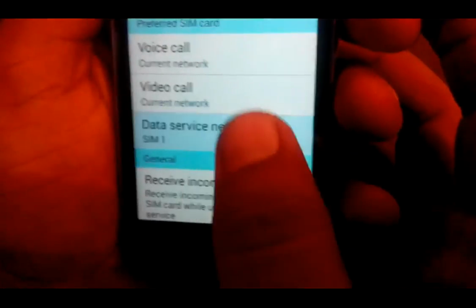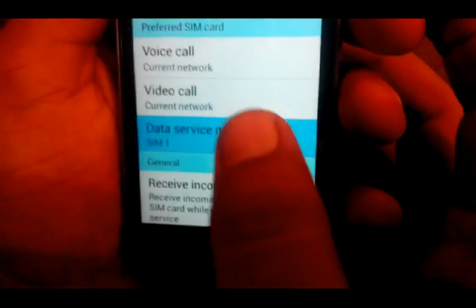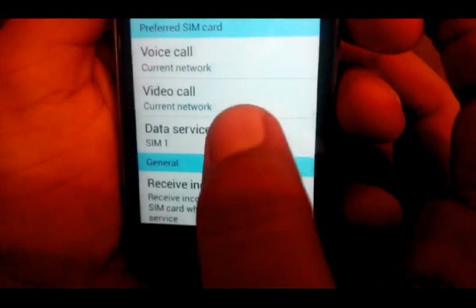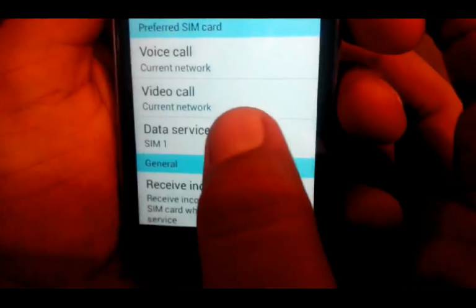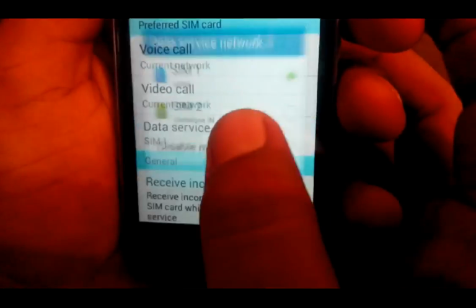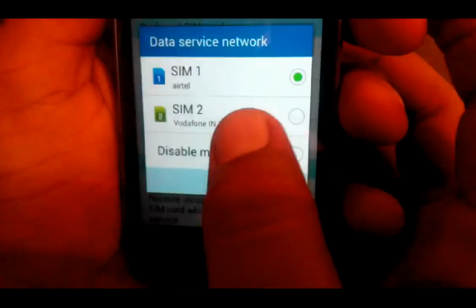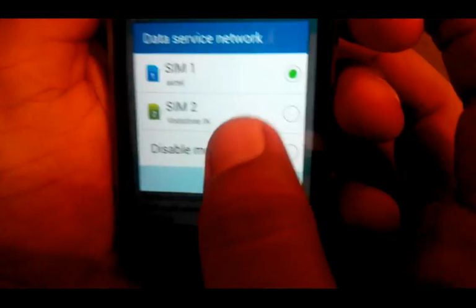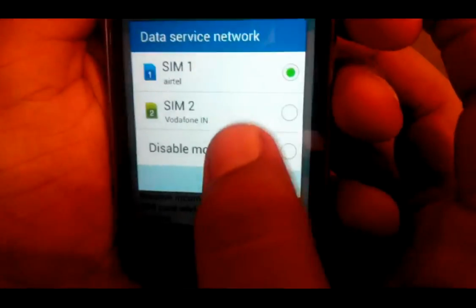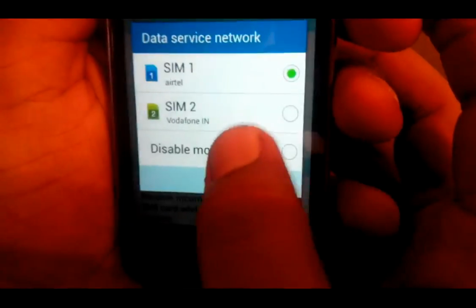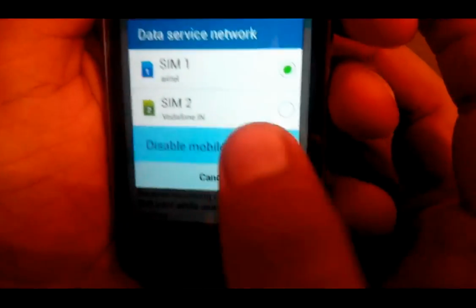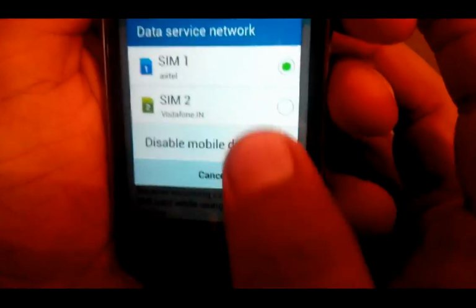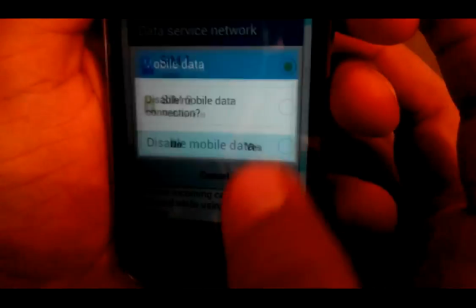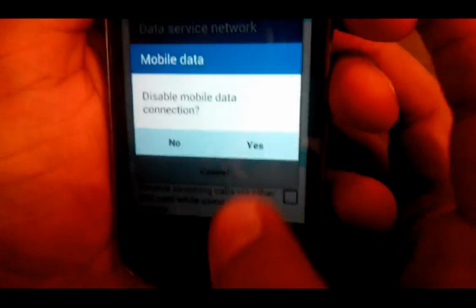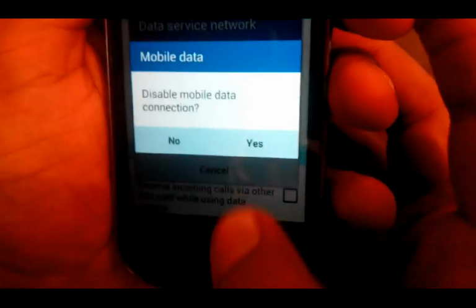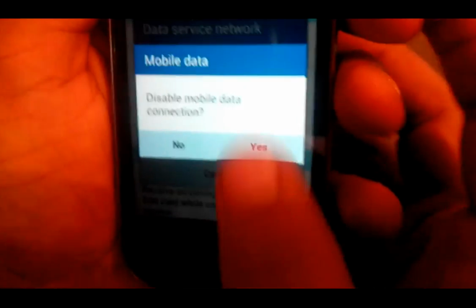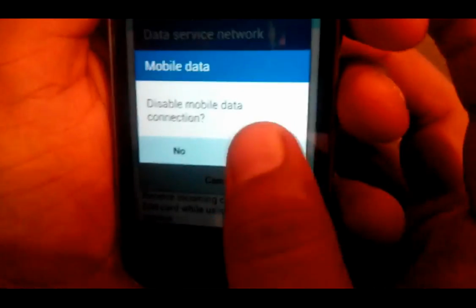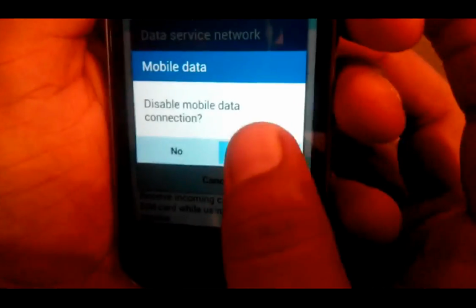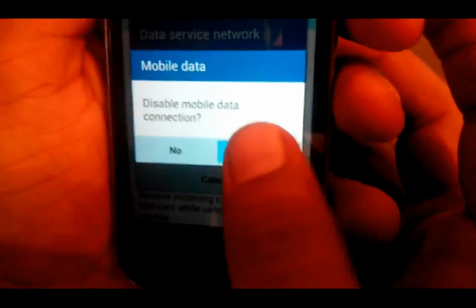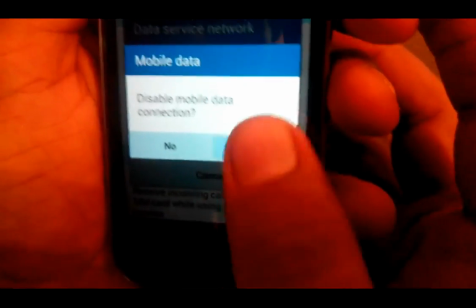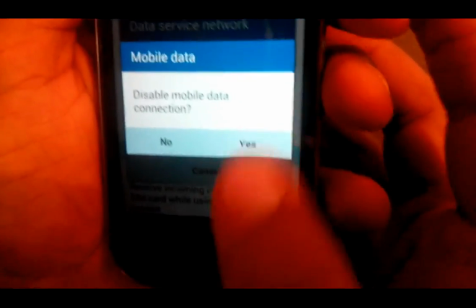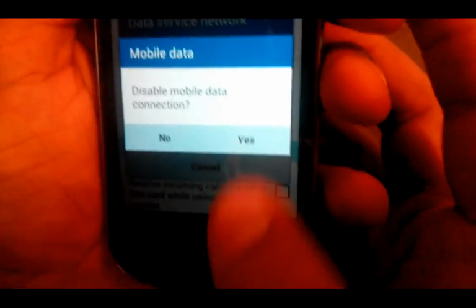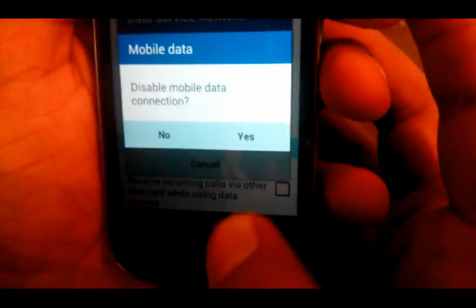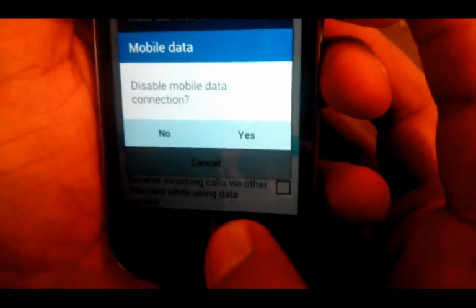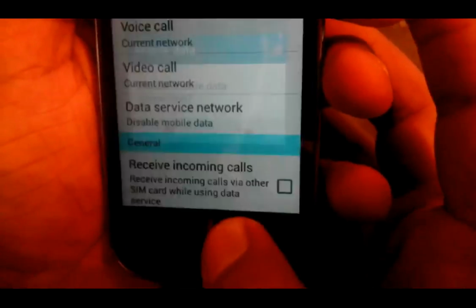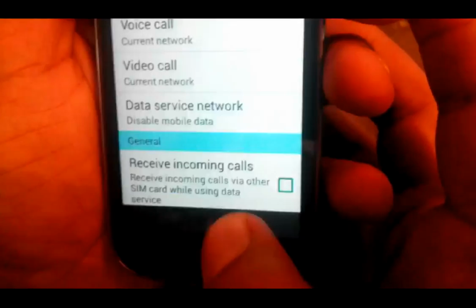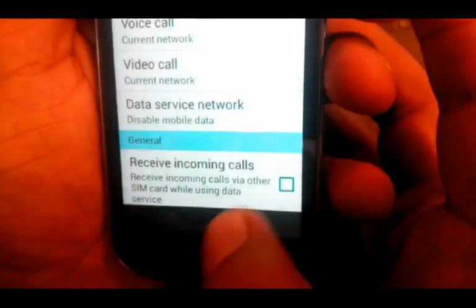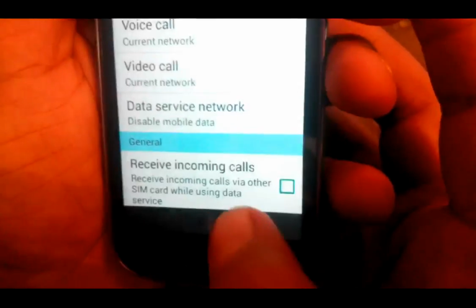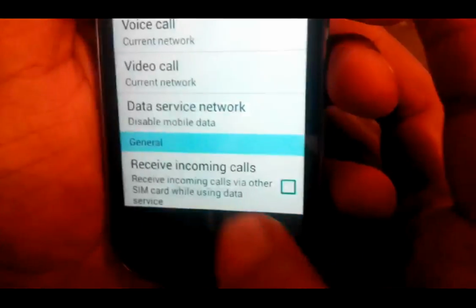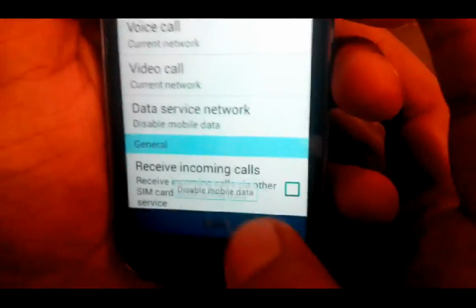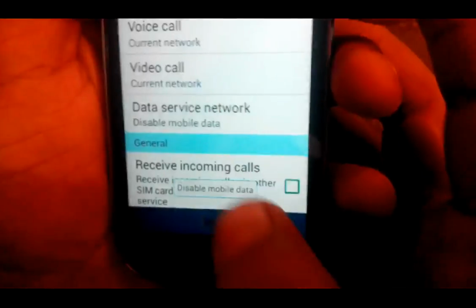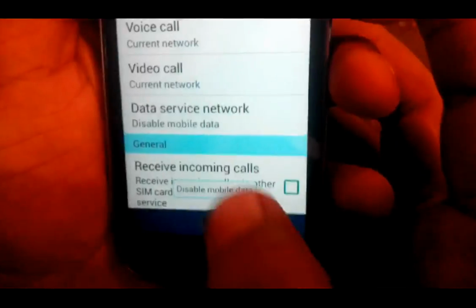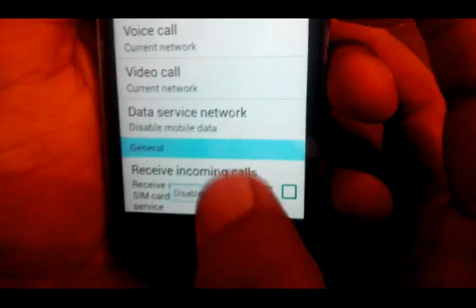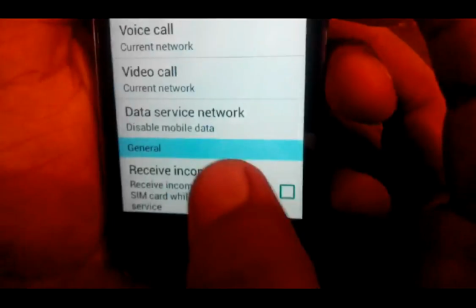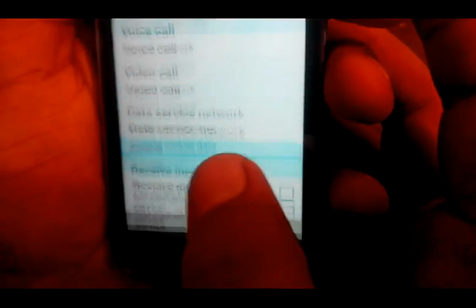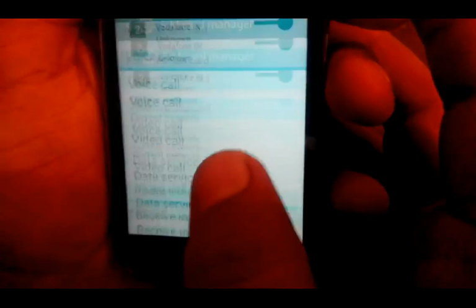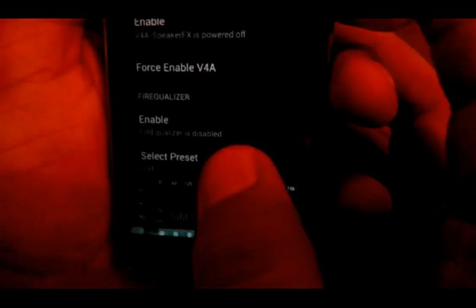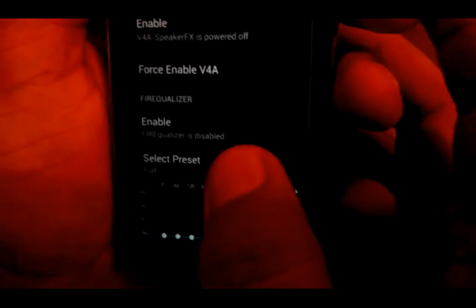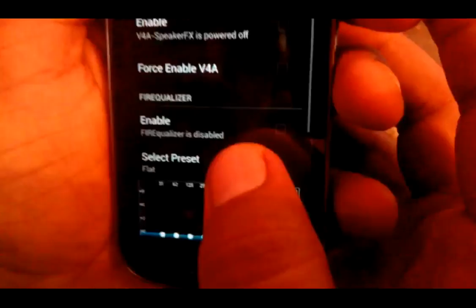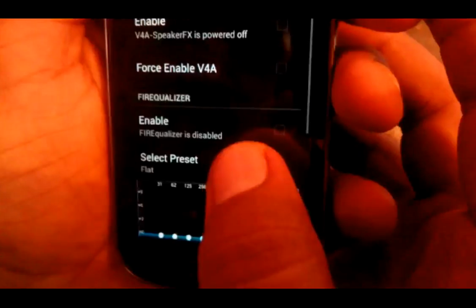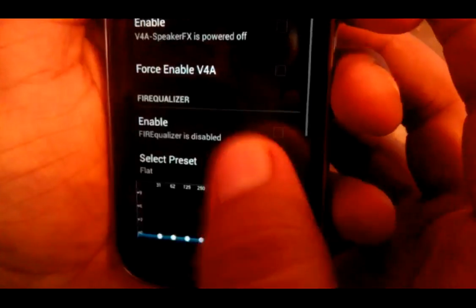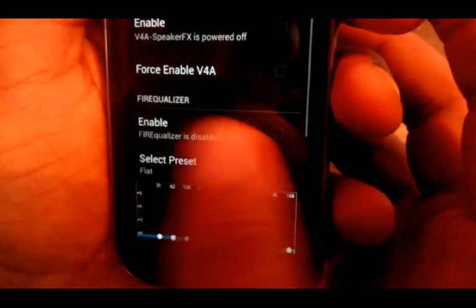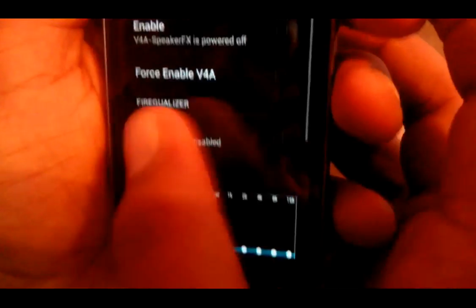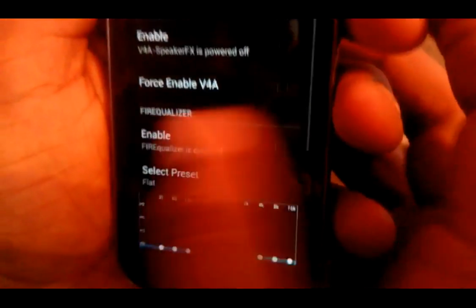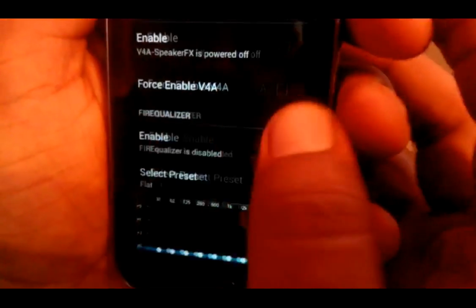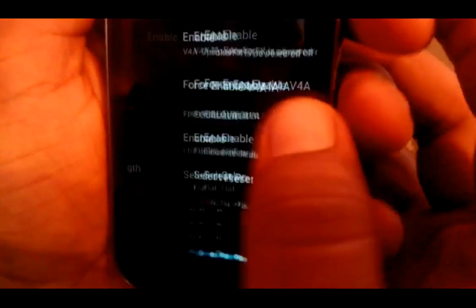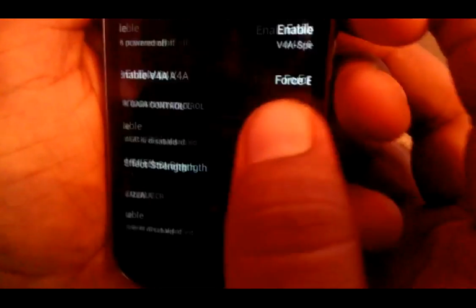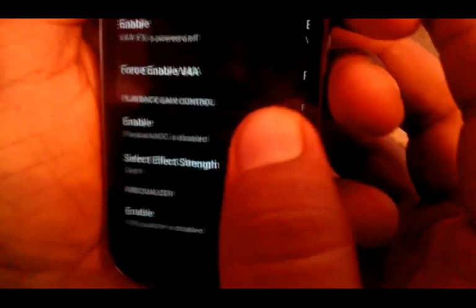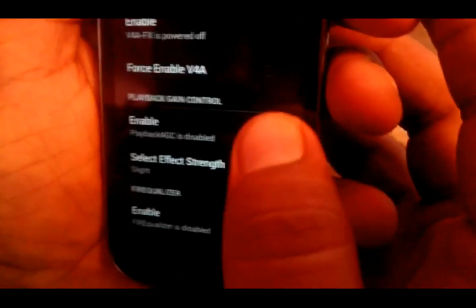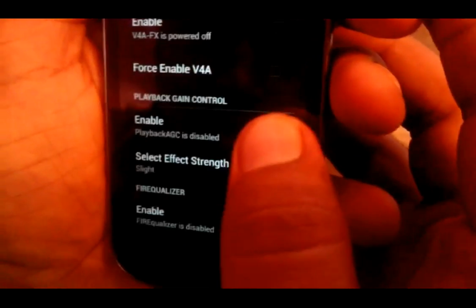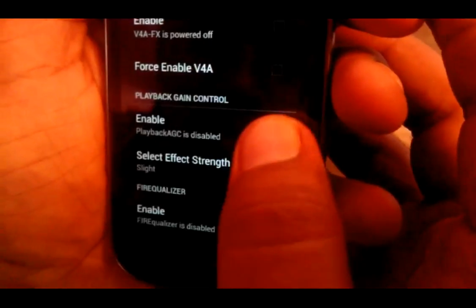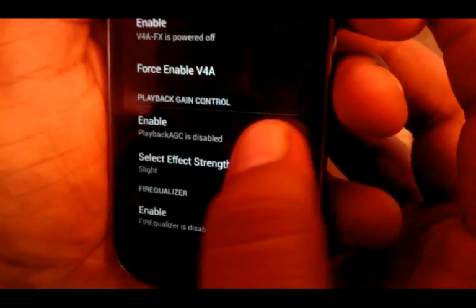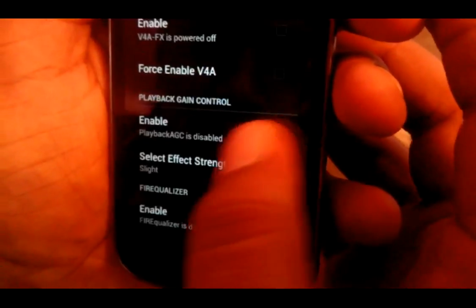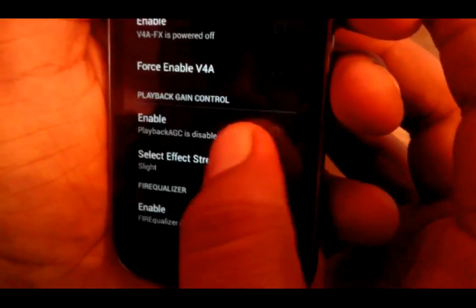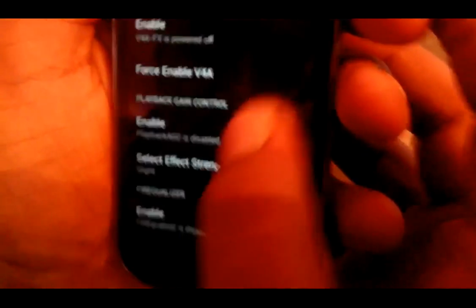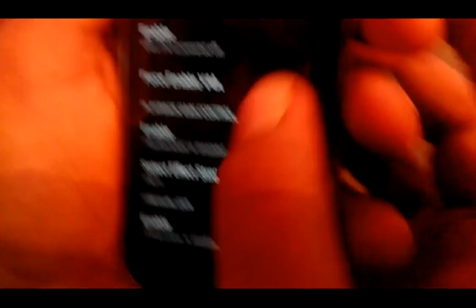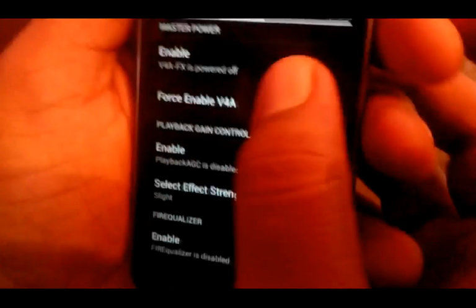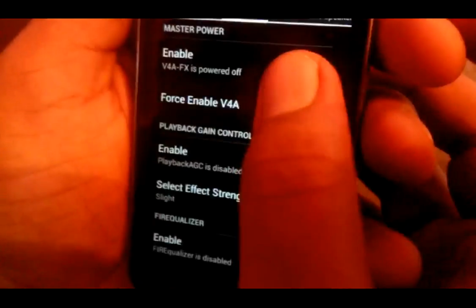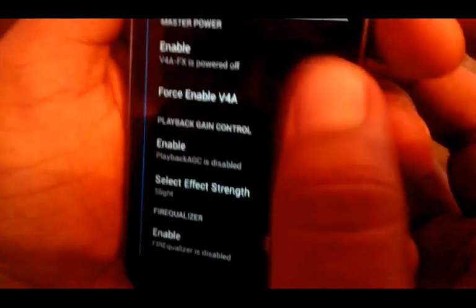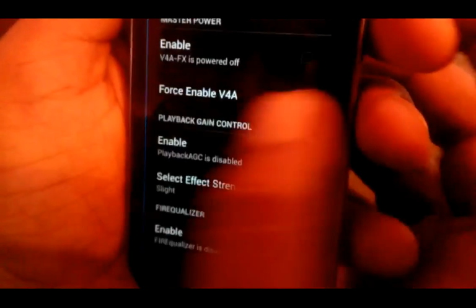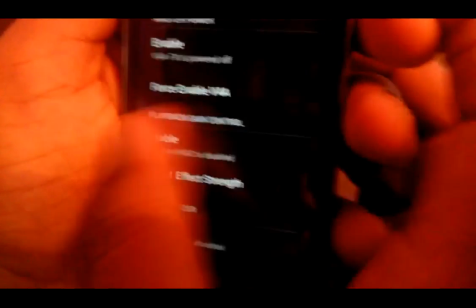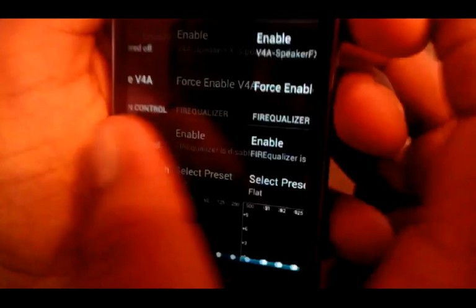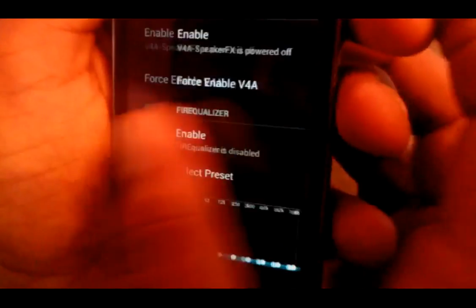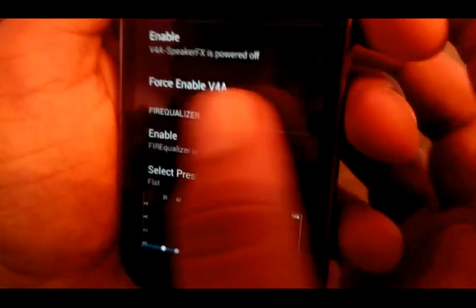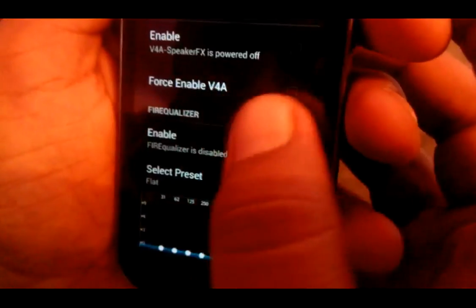I'm going to disable it right now. We're done — okay, fine.